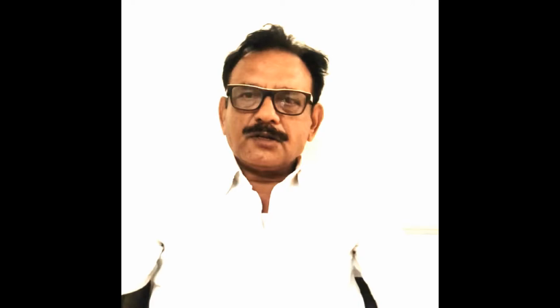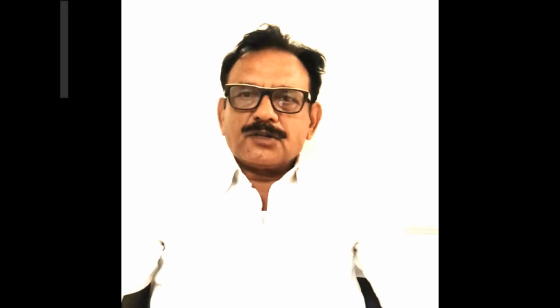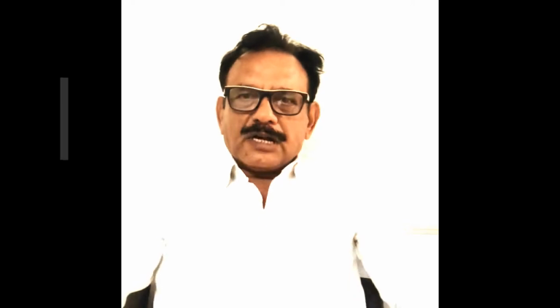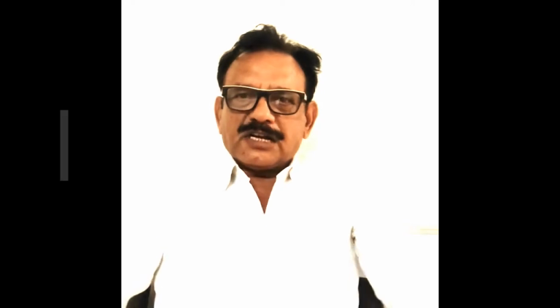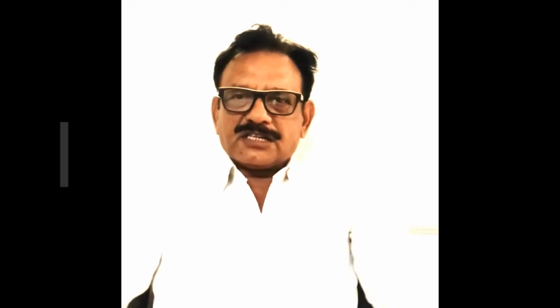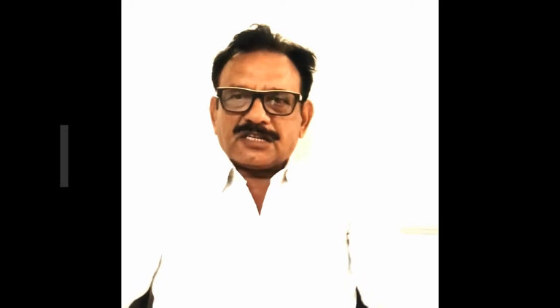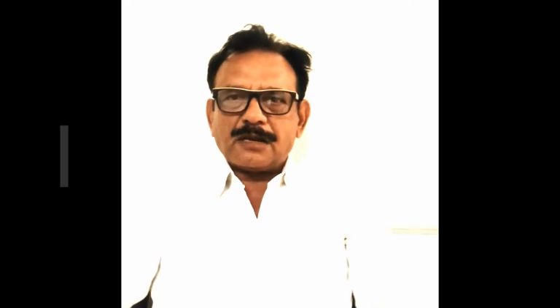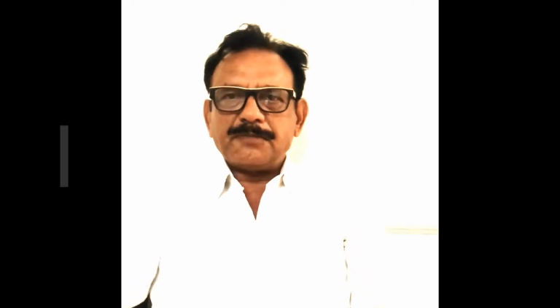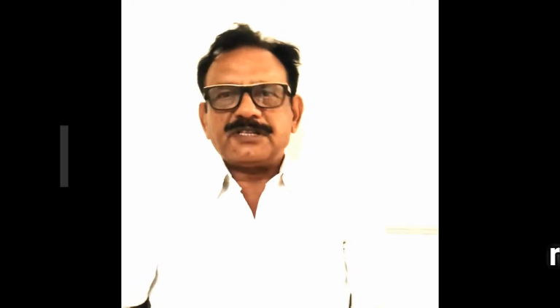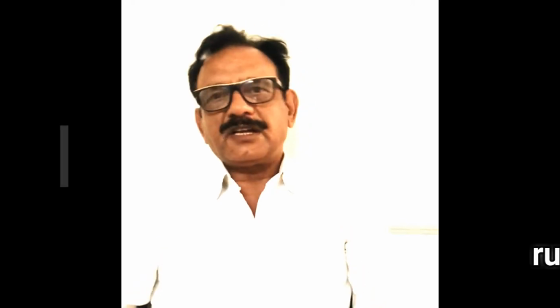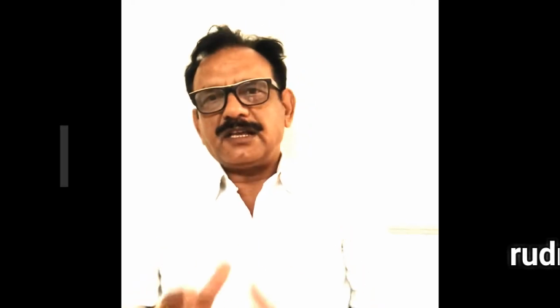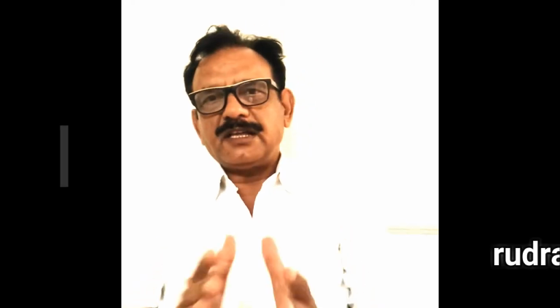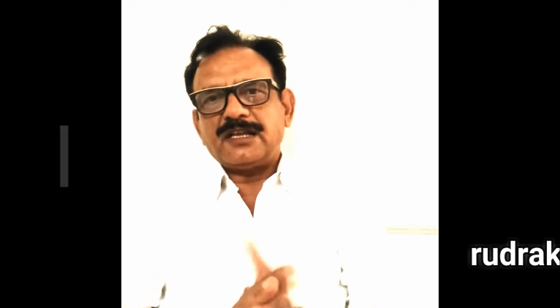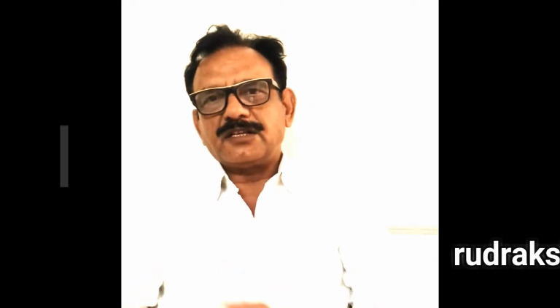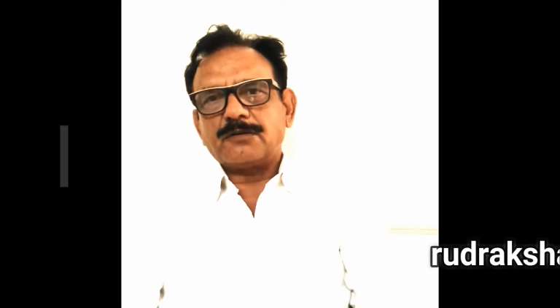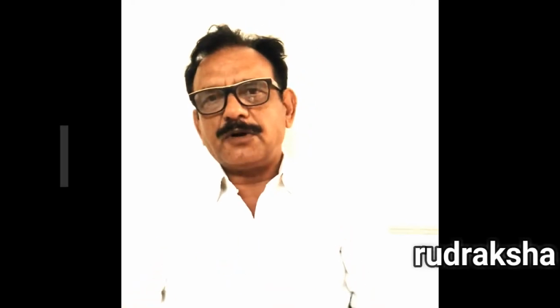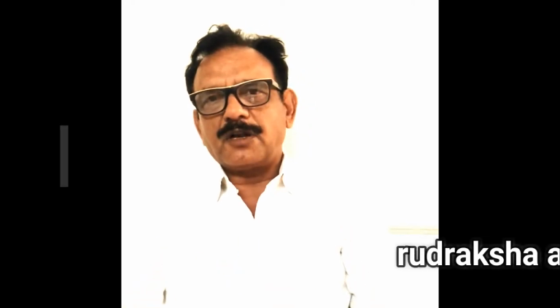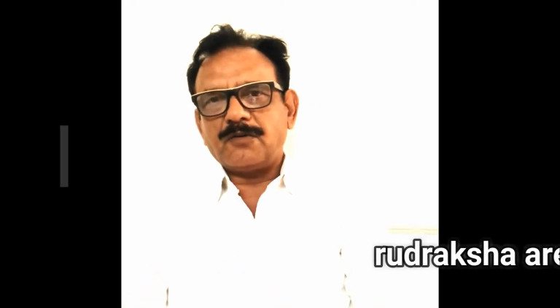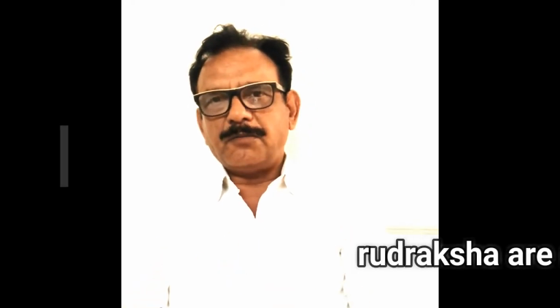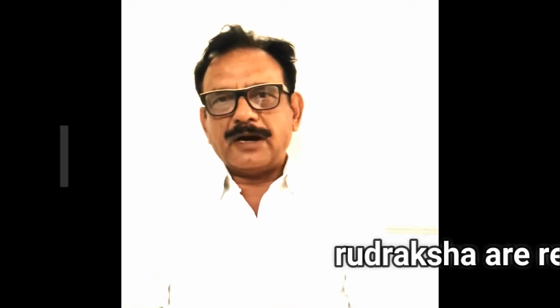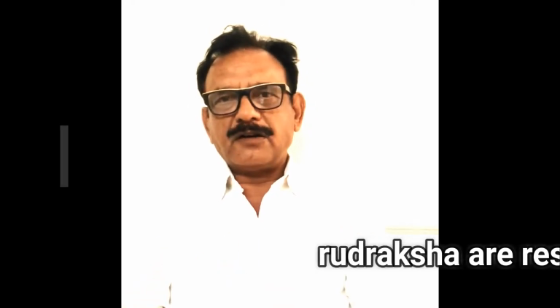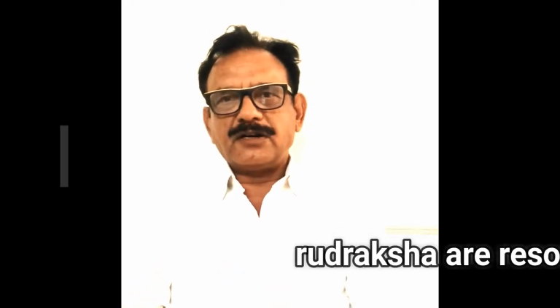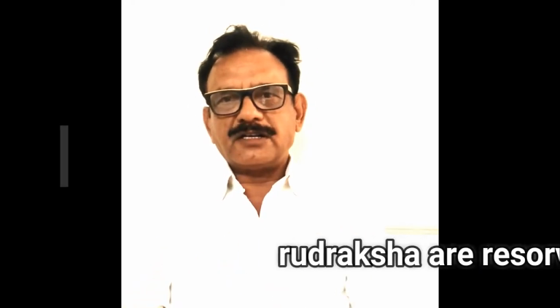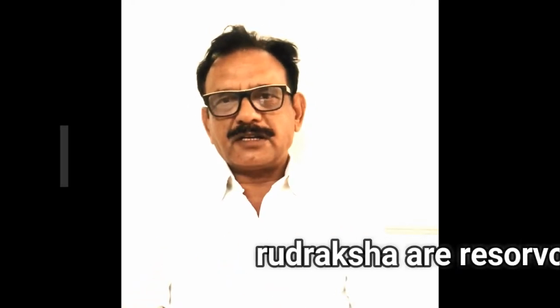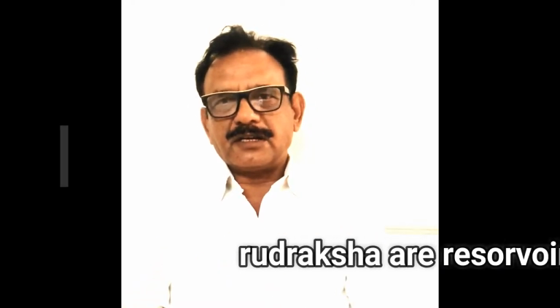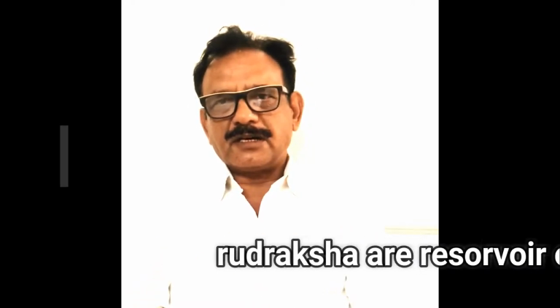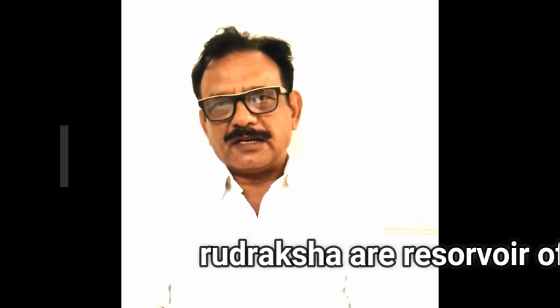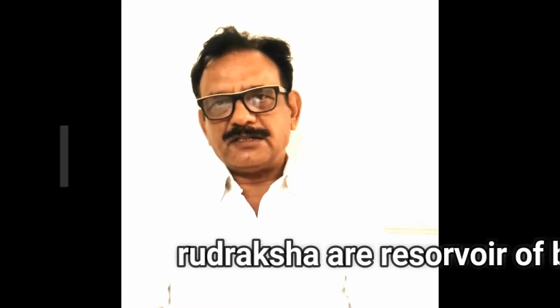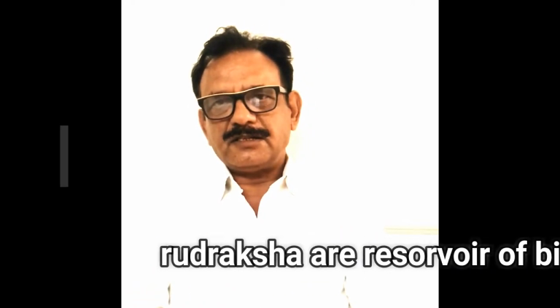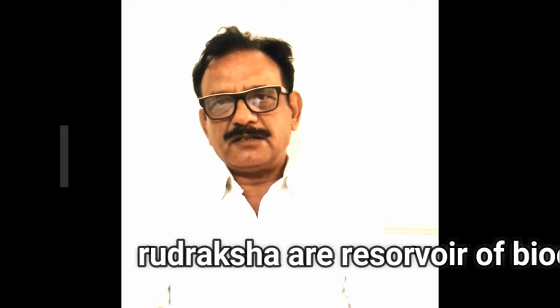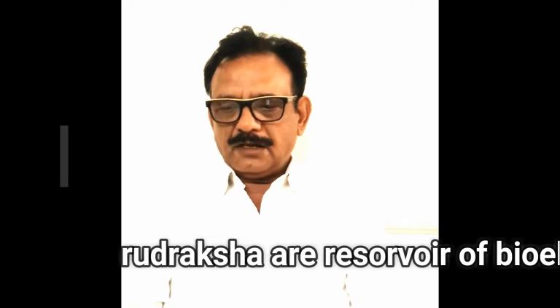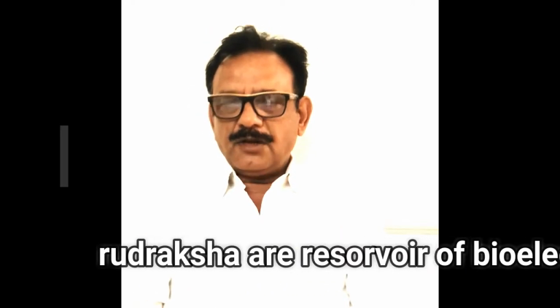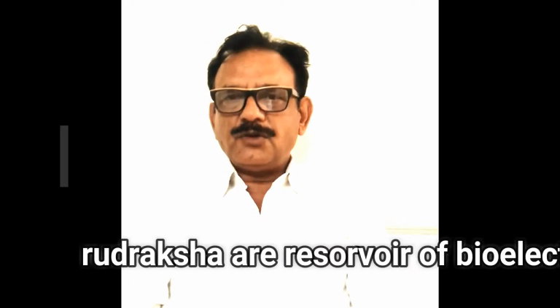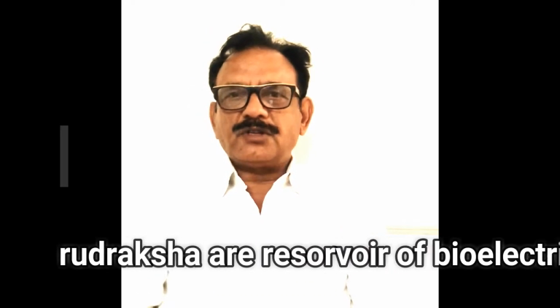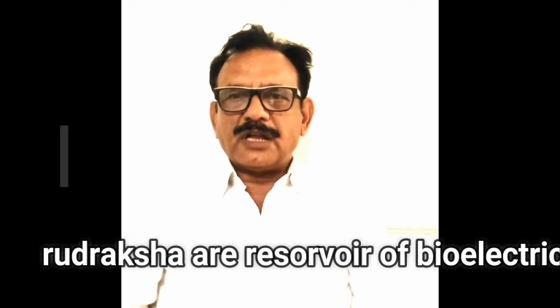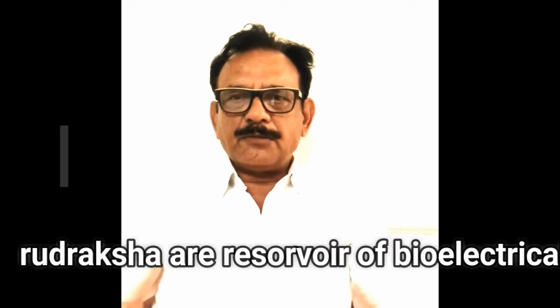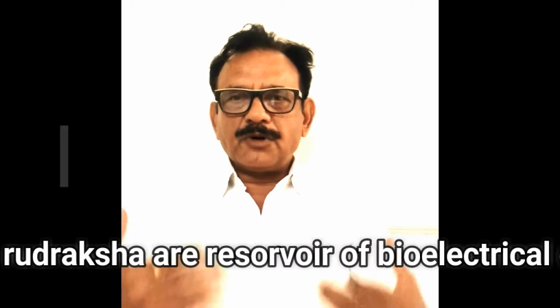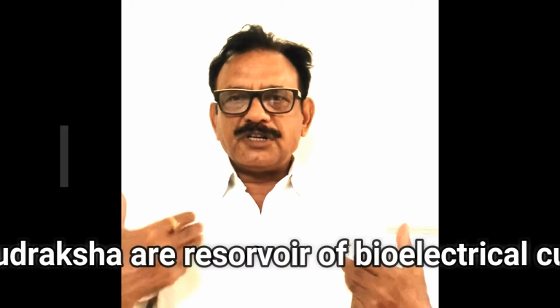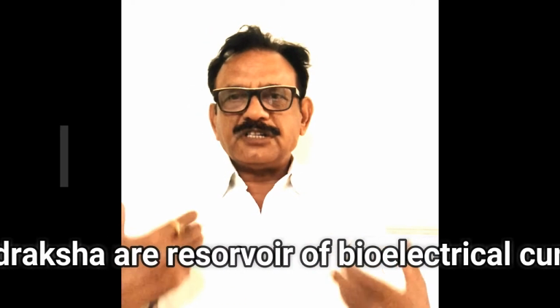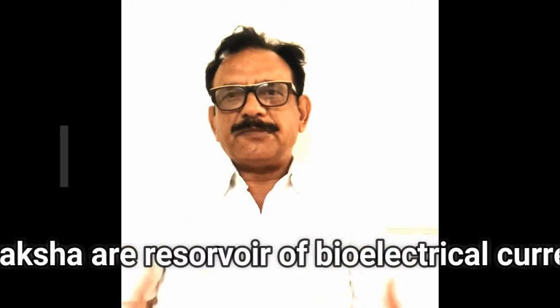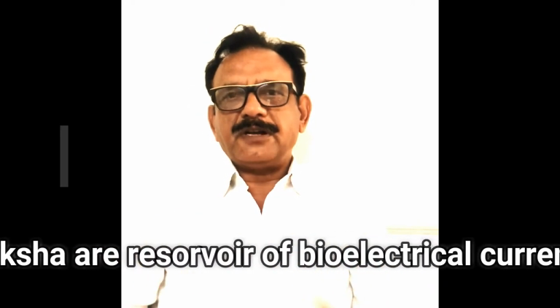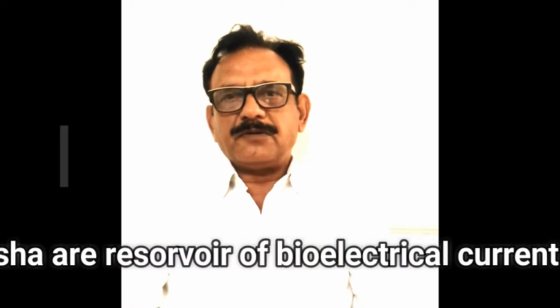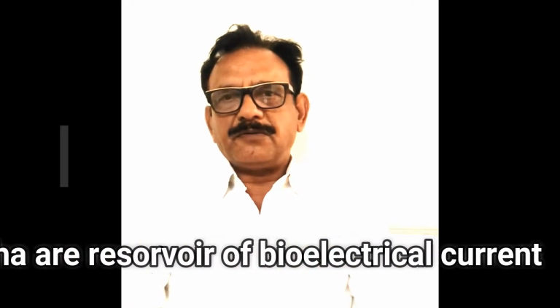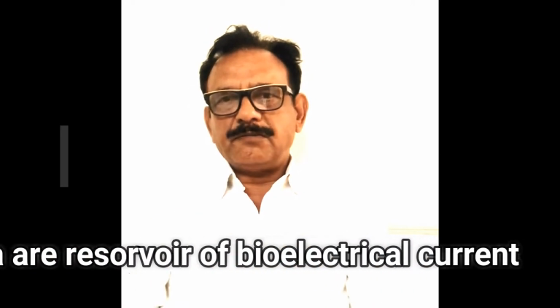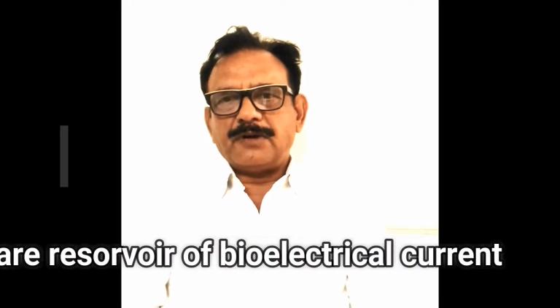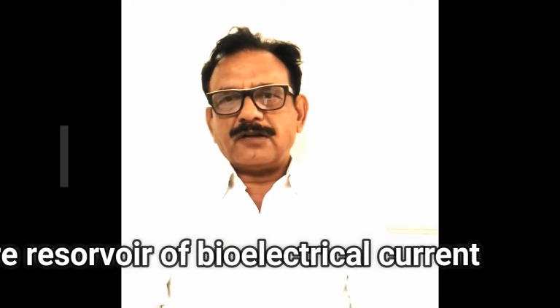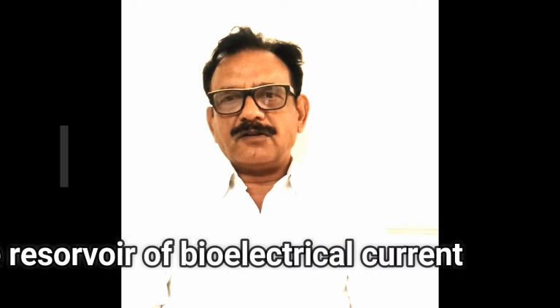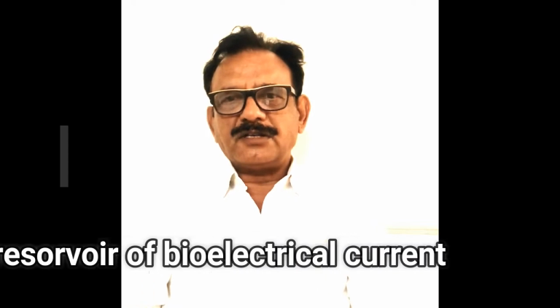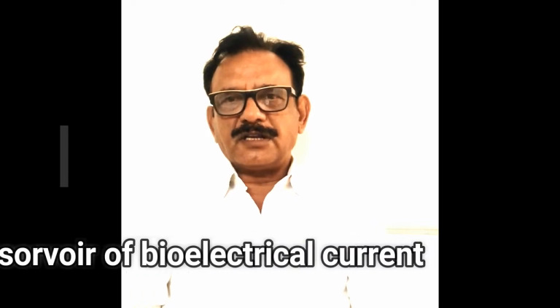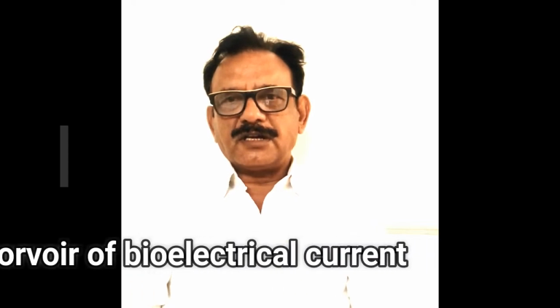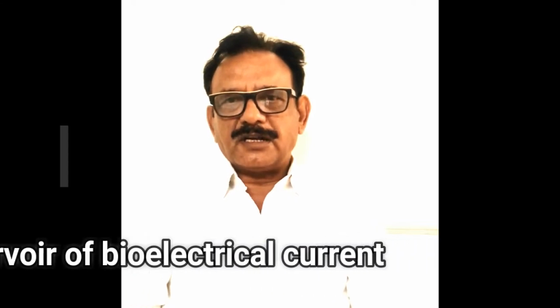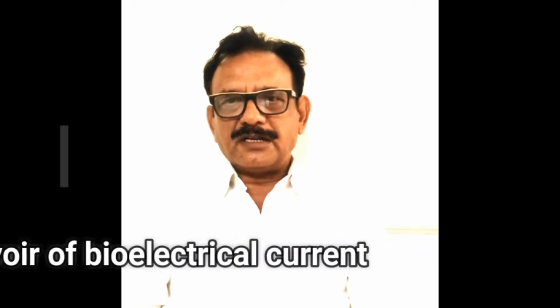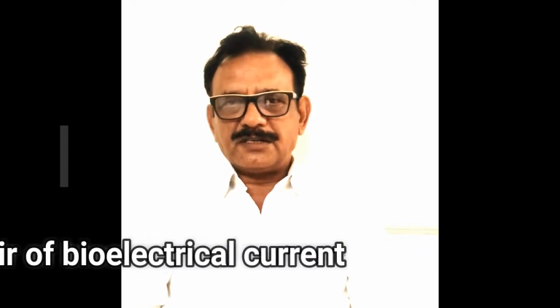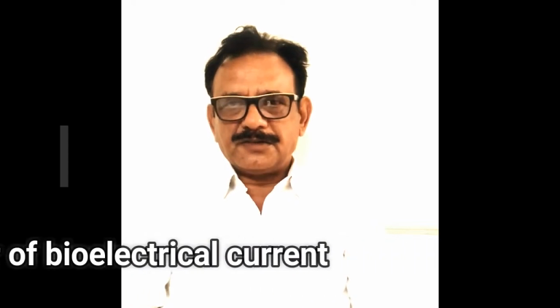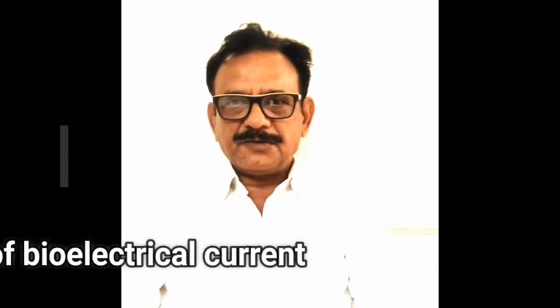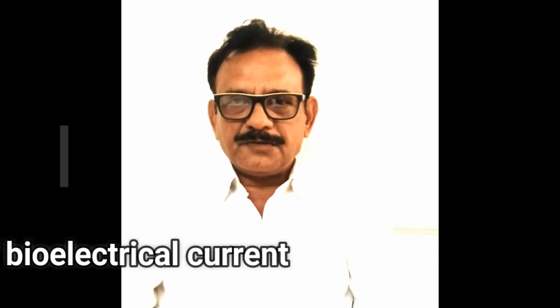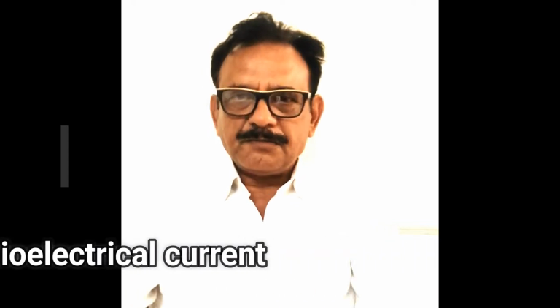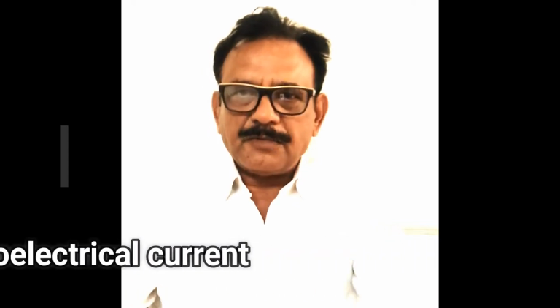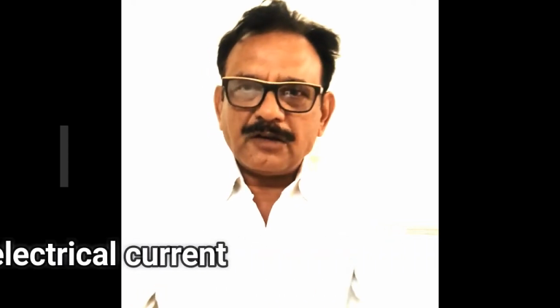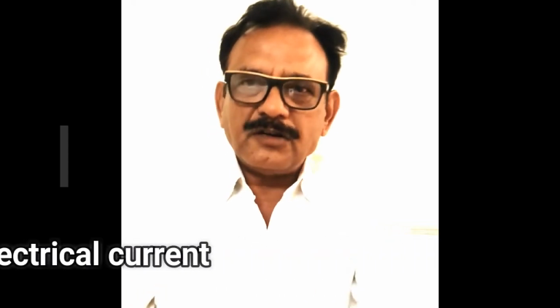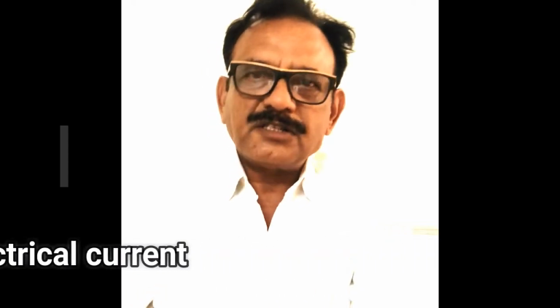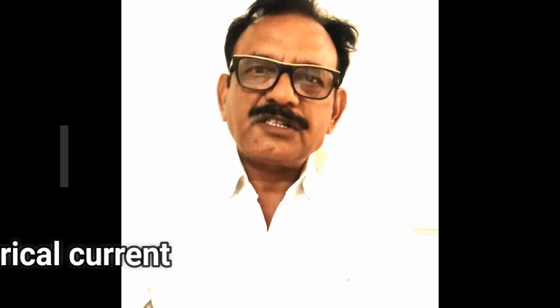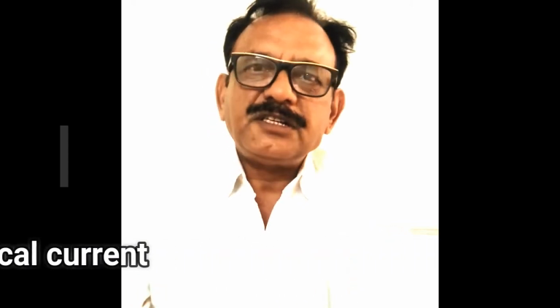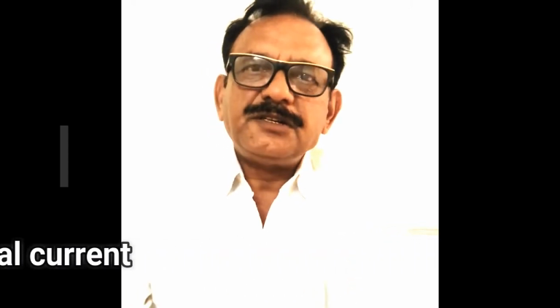Rudrakshas are basically a reservoir of bioelectrical current. Our body is made of bioelectrical current — bioelectricity.